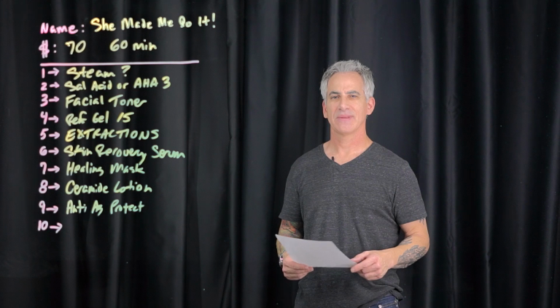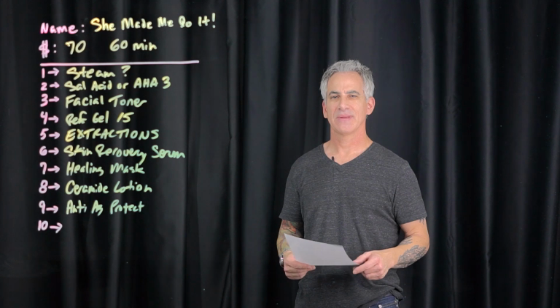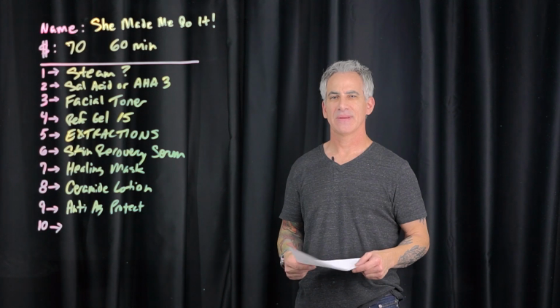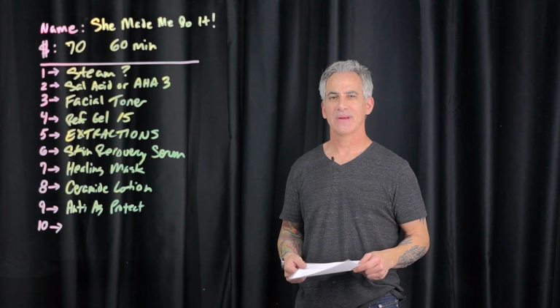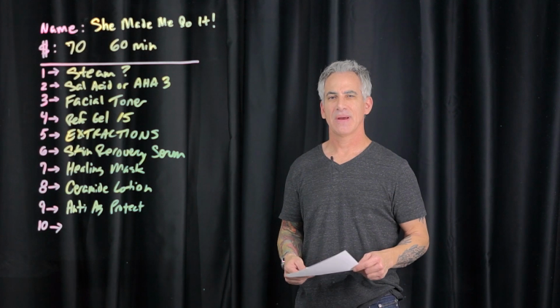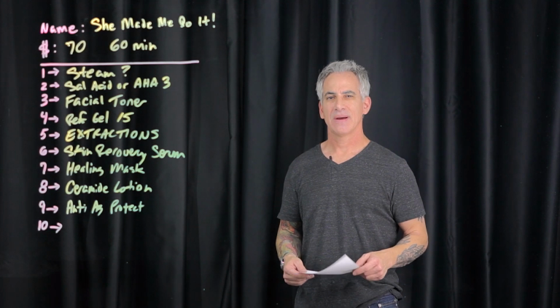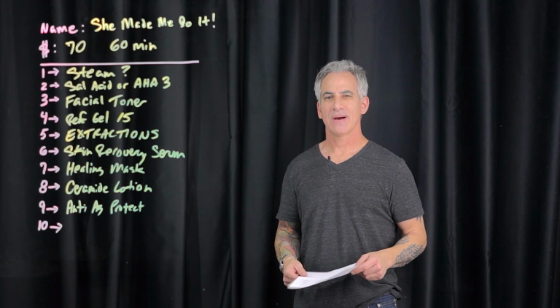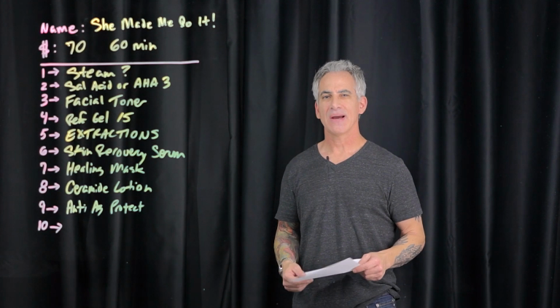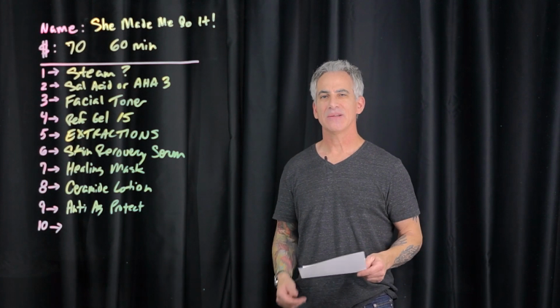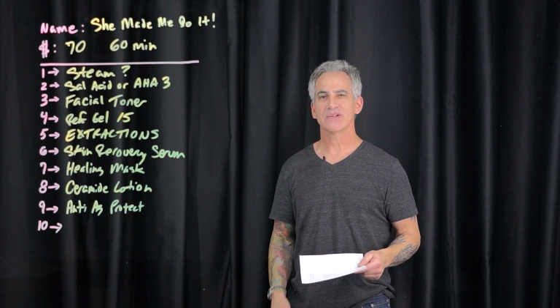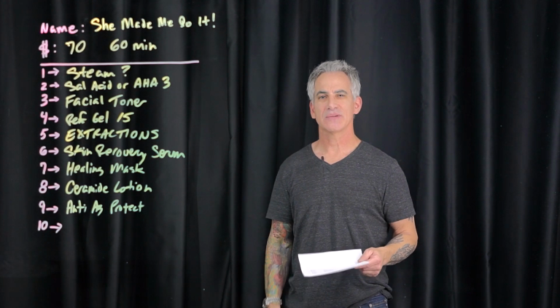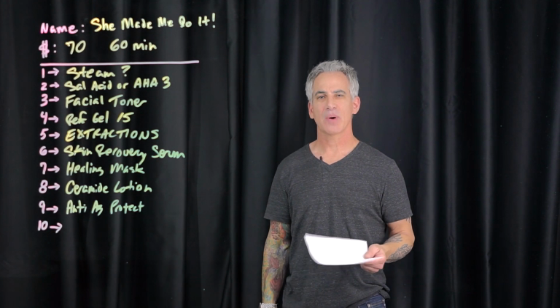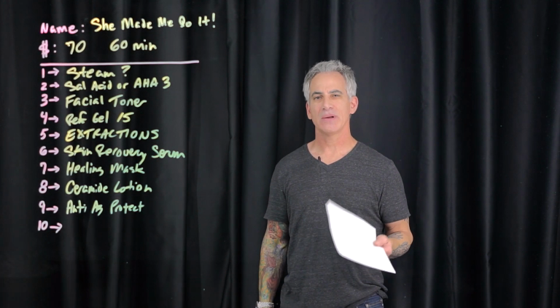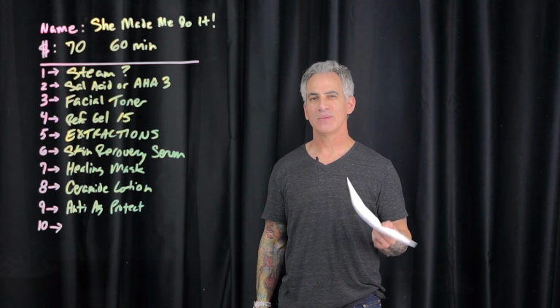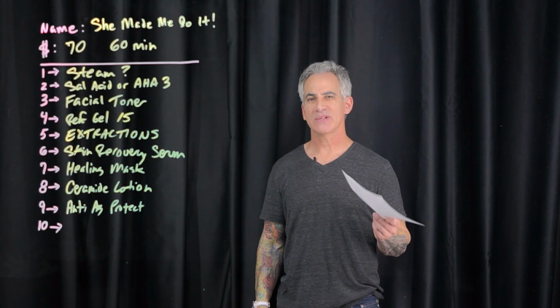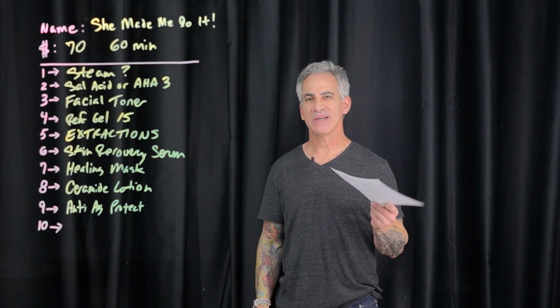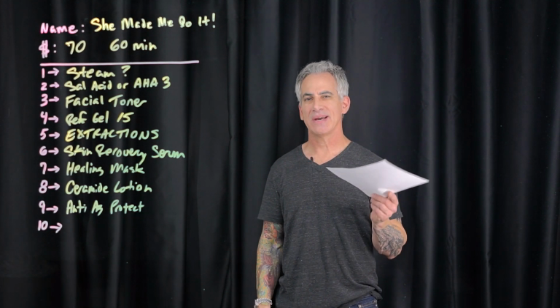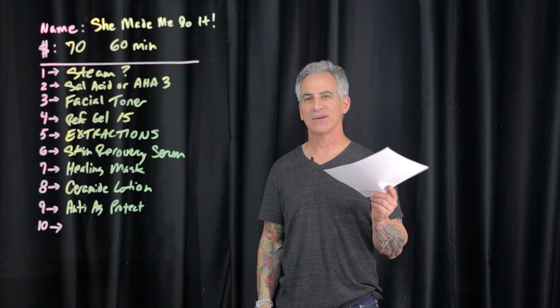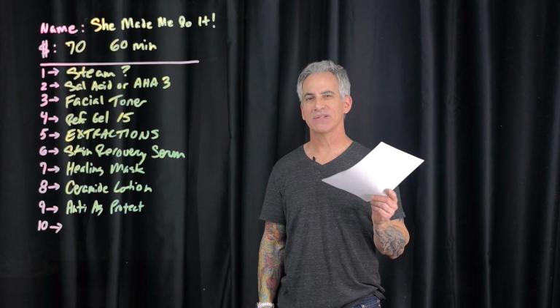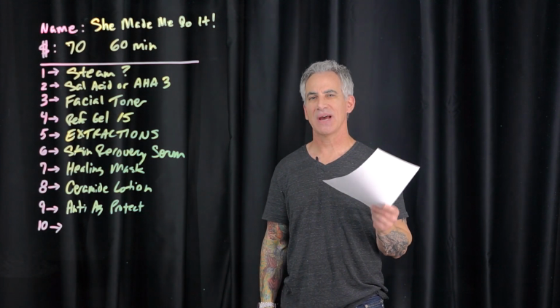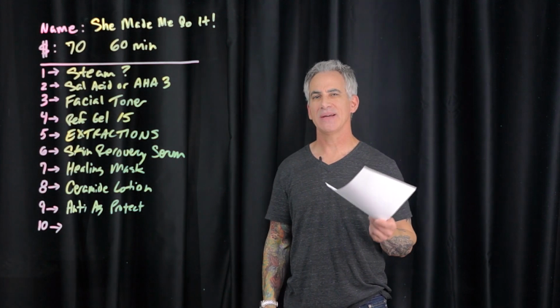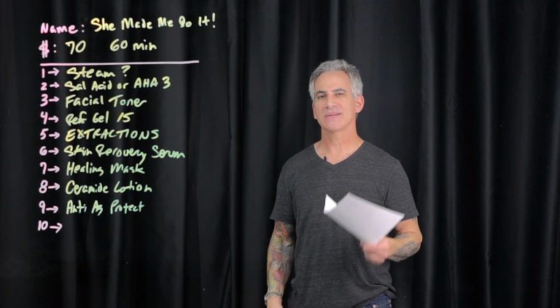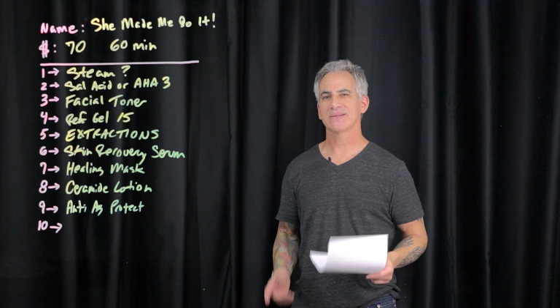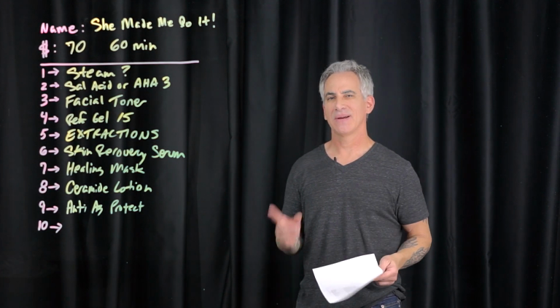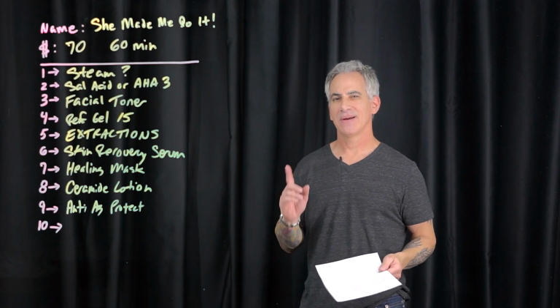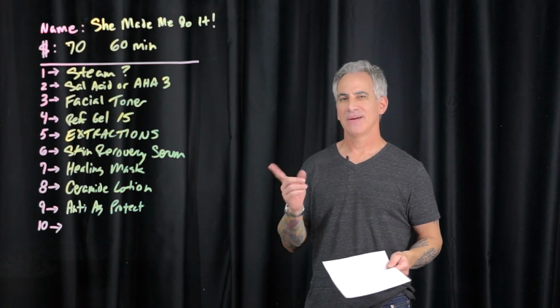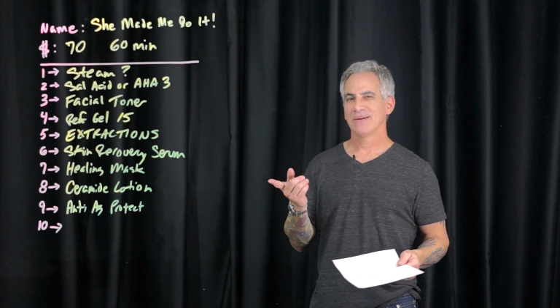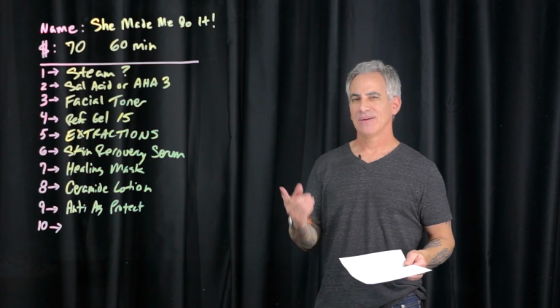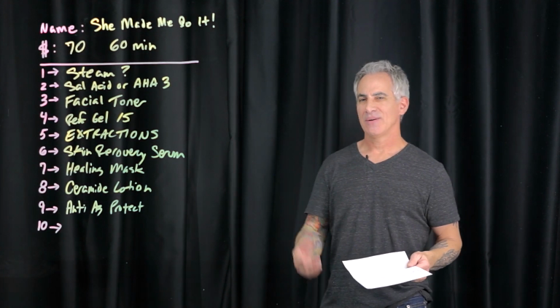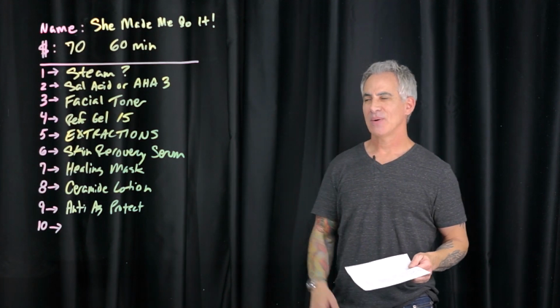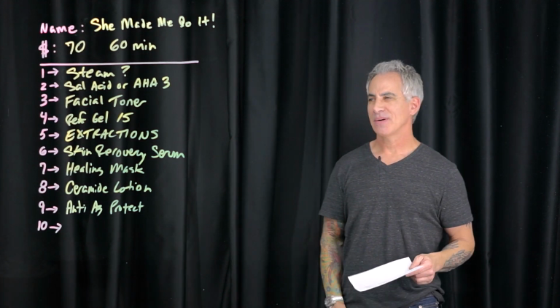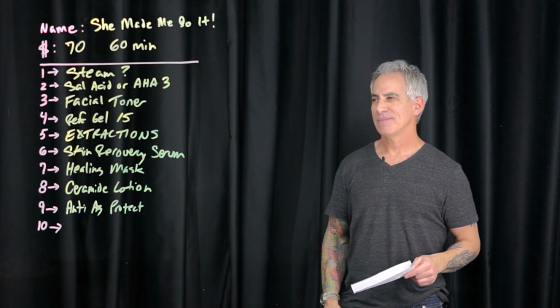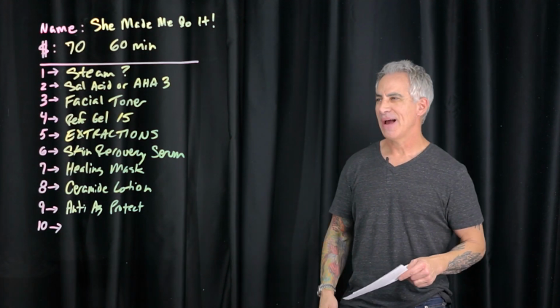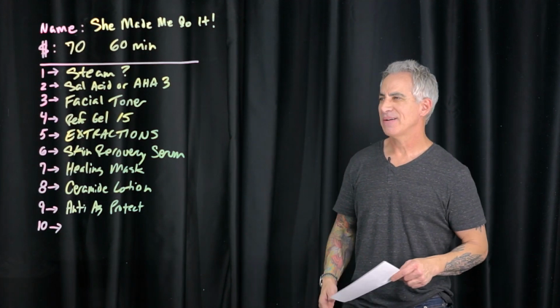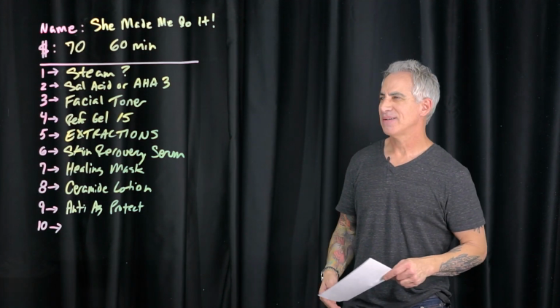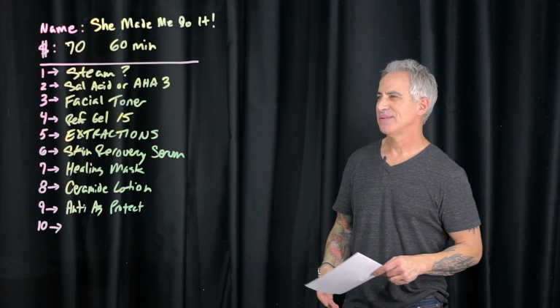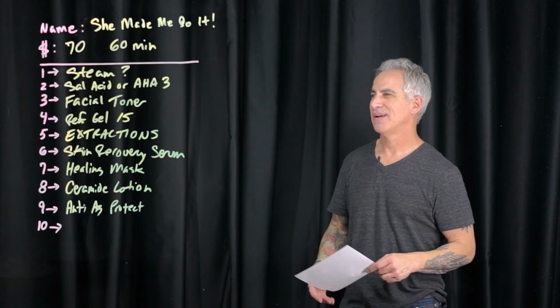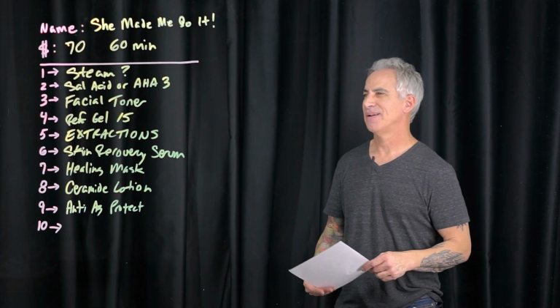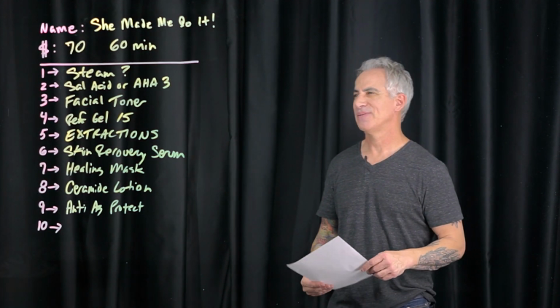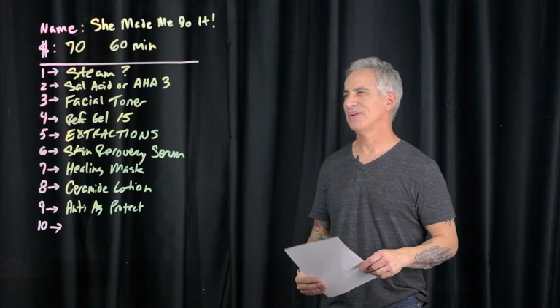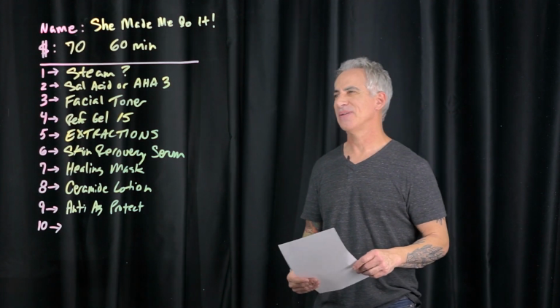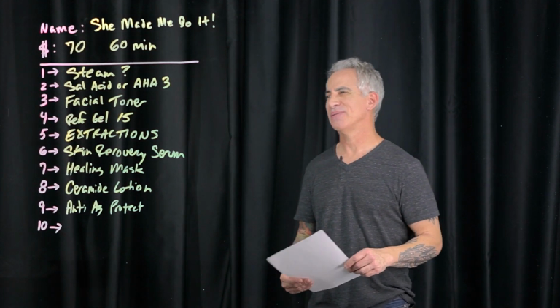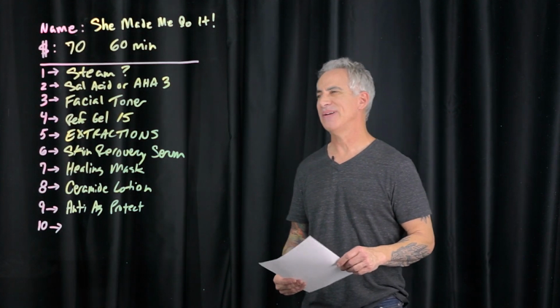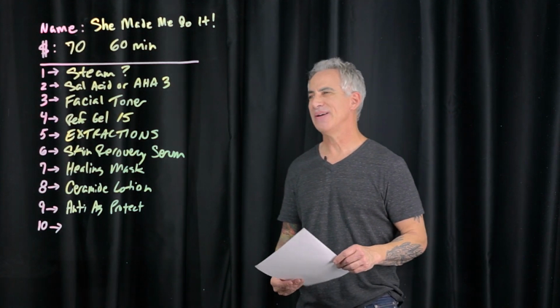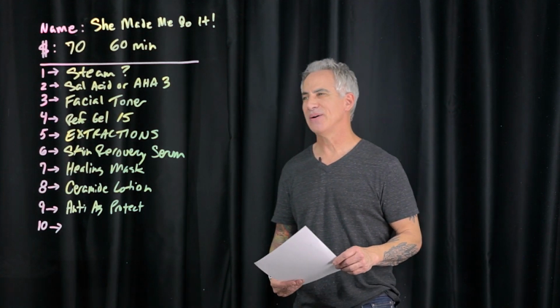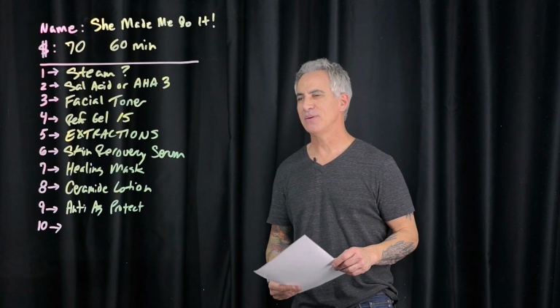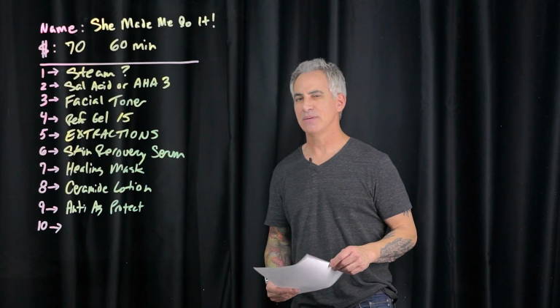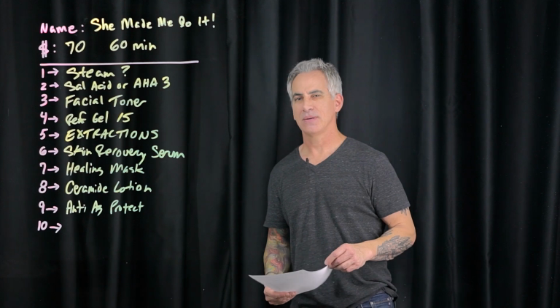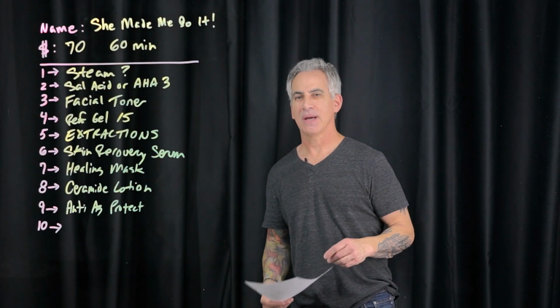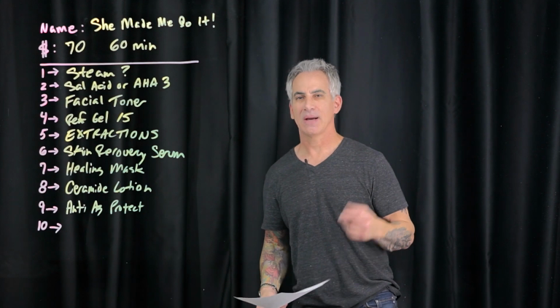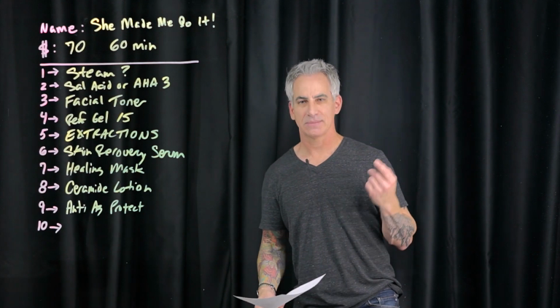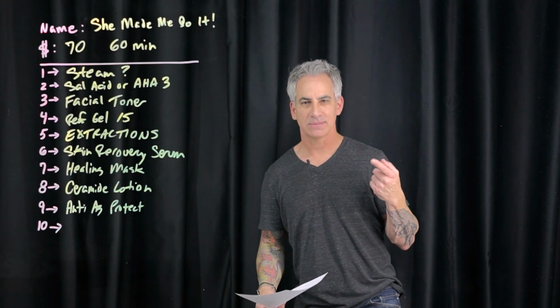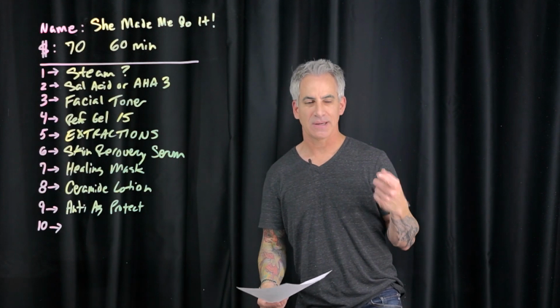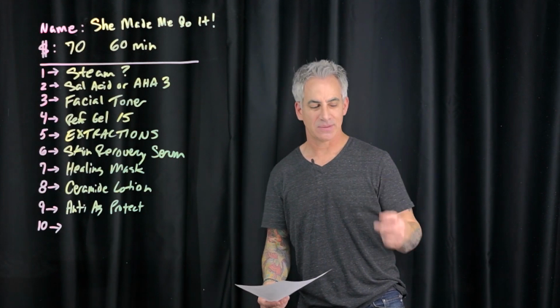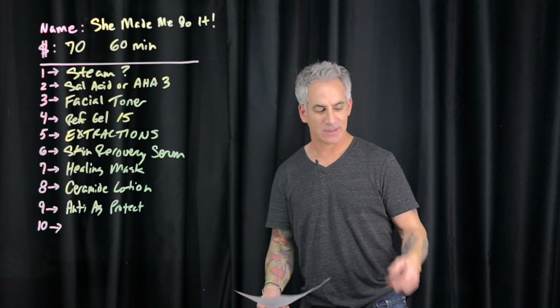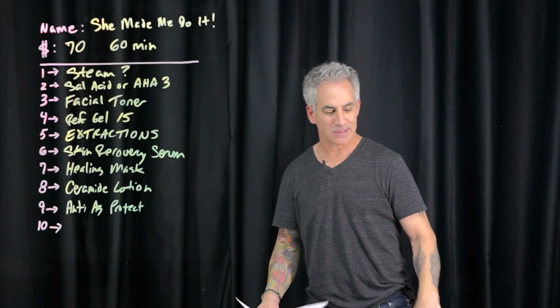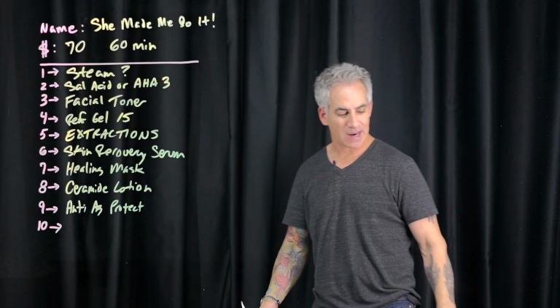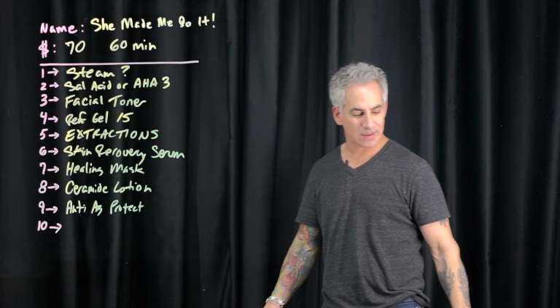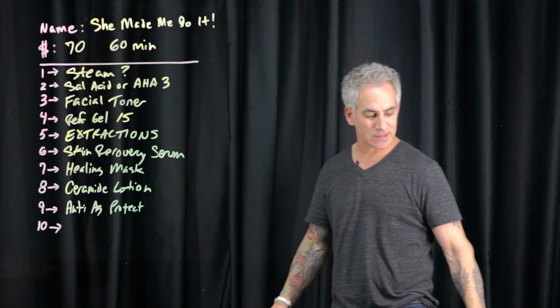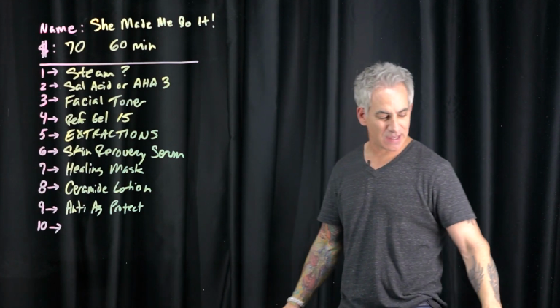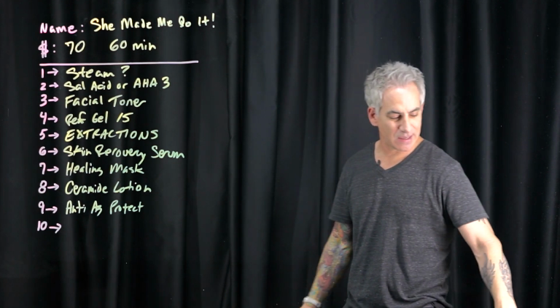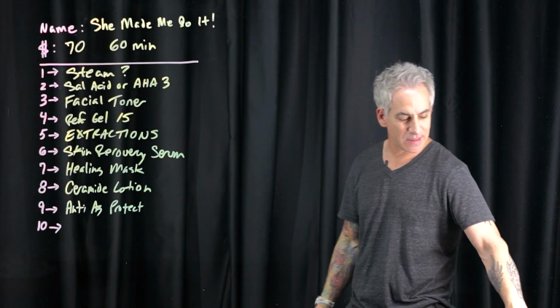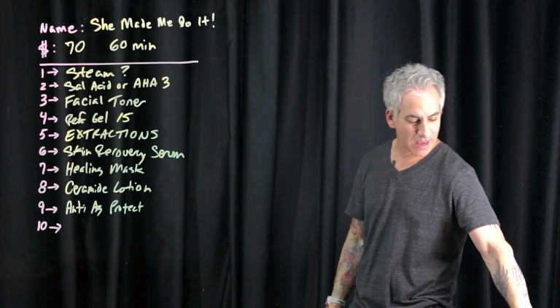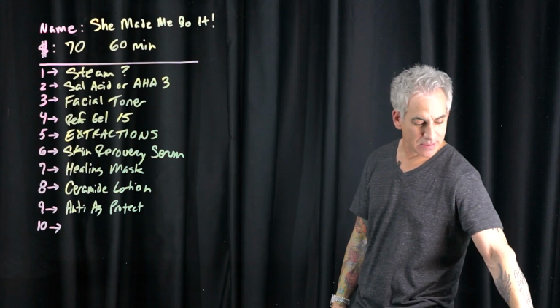Hi, this is Marty with Skincare Science. Welcome back for another video. Yeah, I do get tired of saying that.